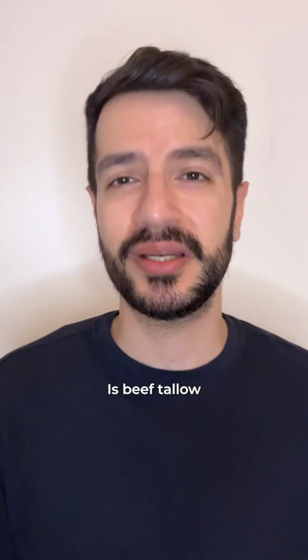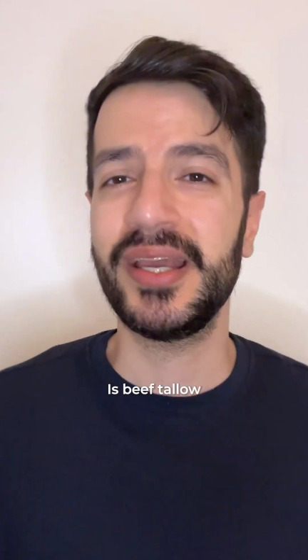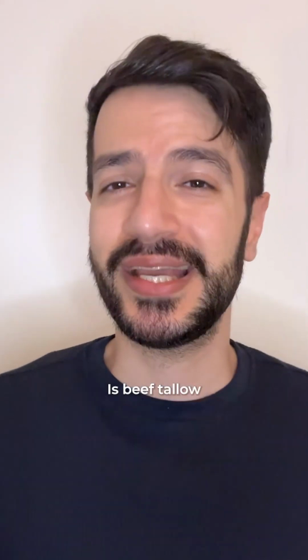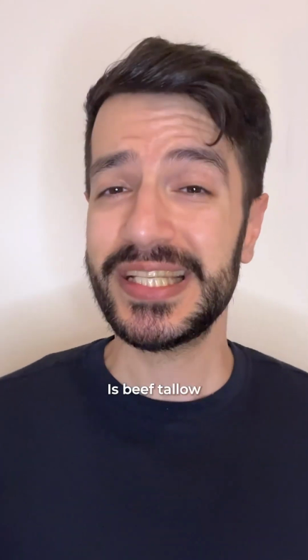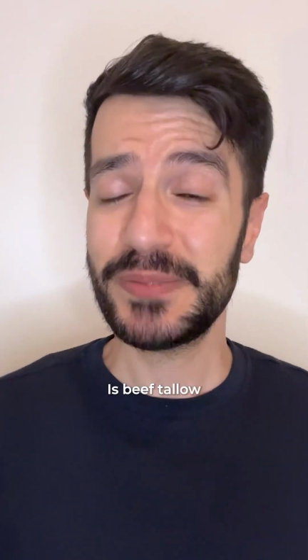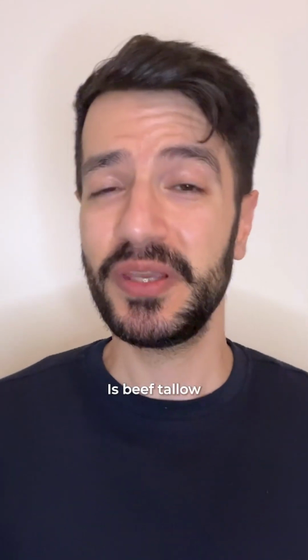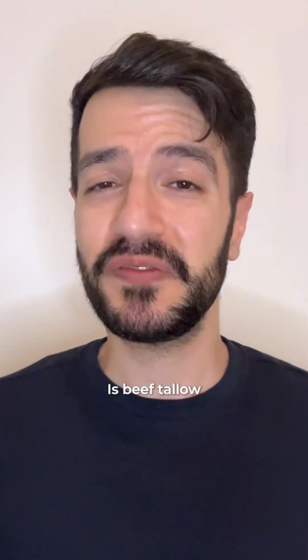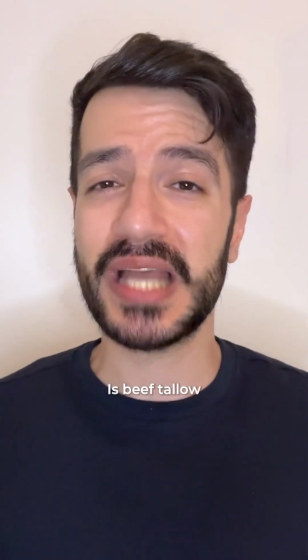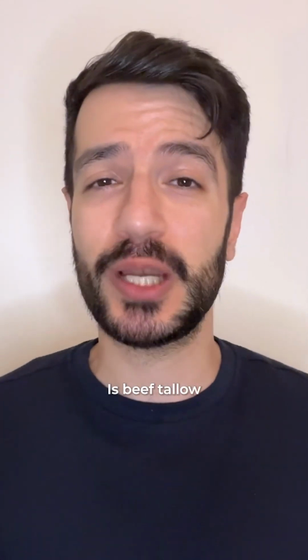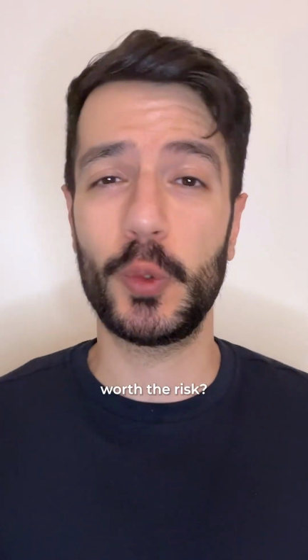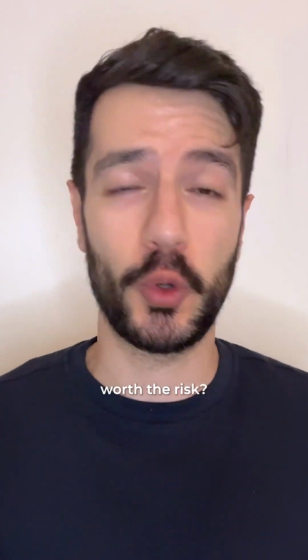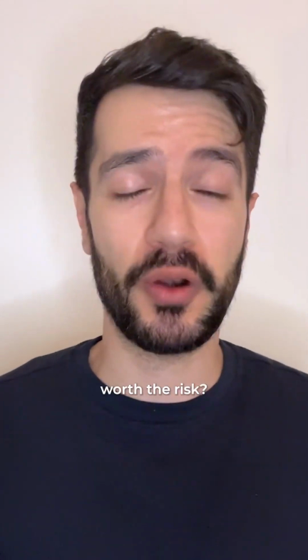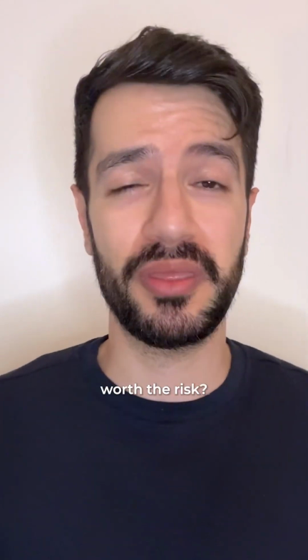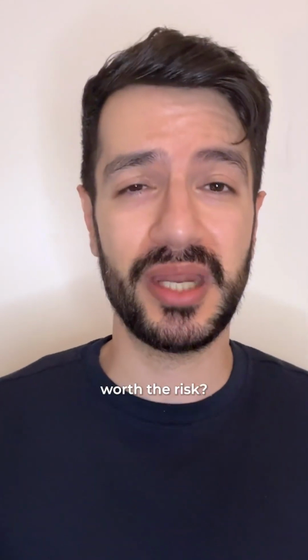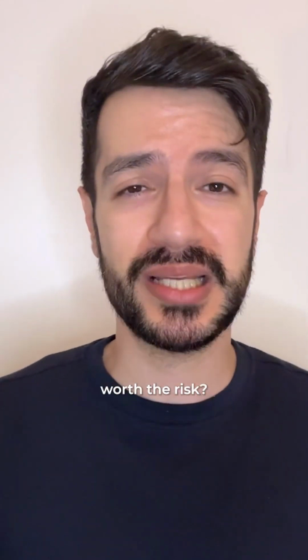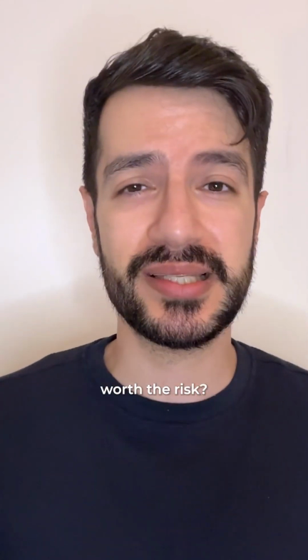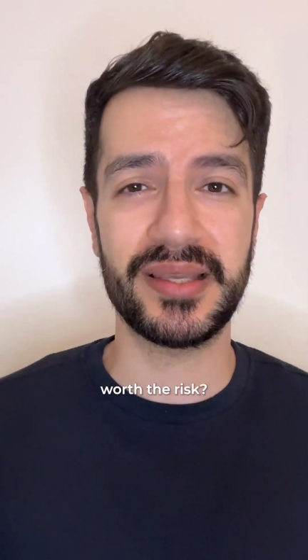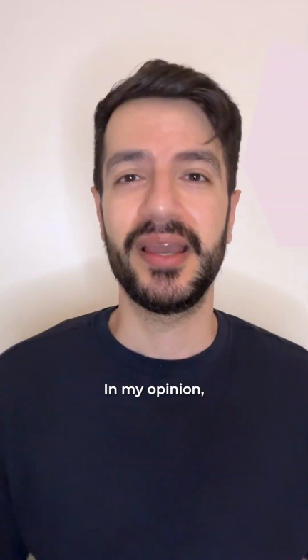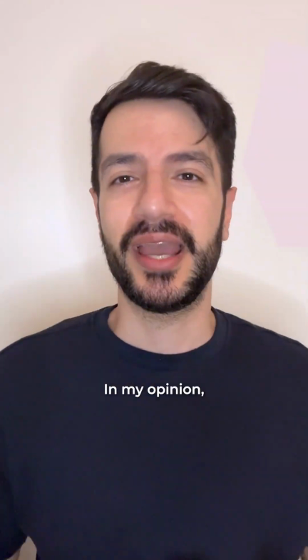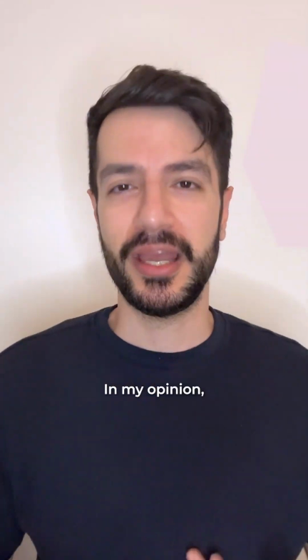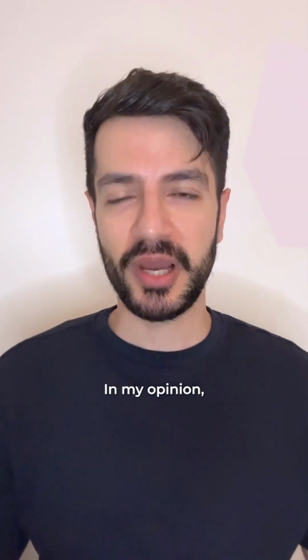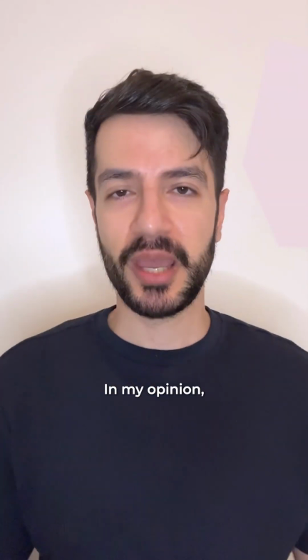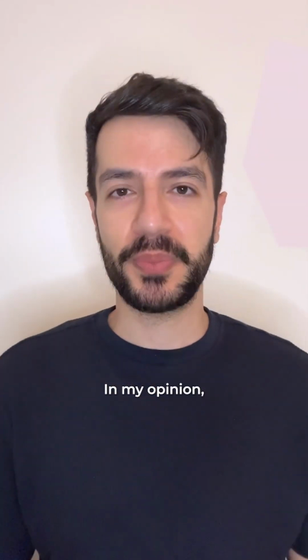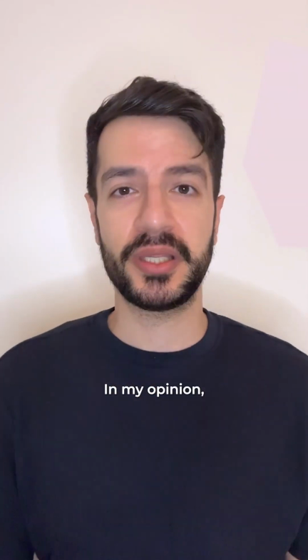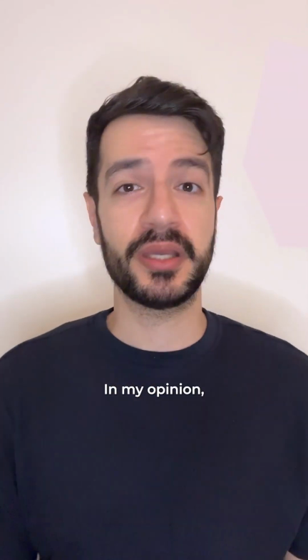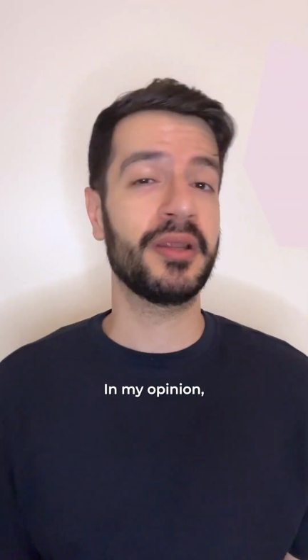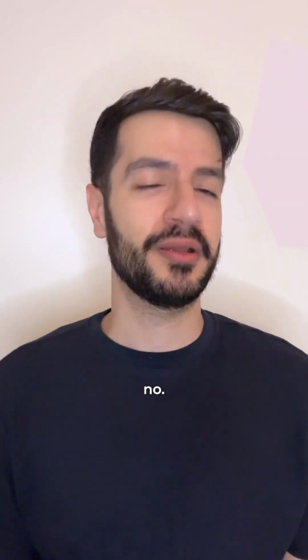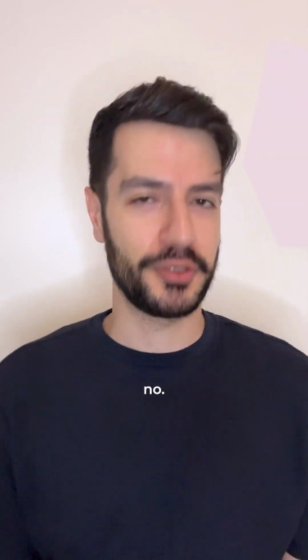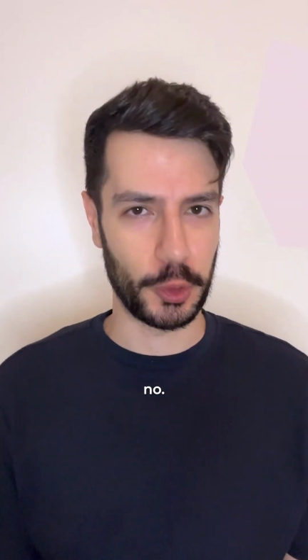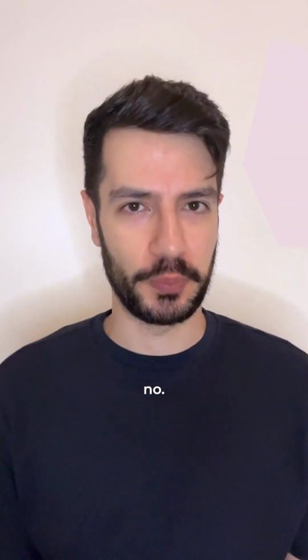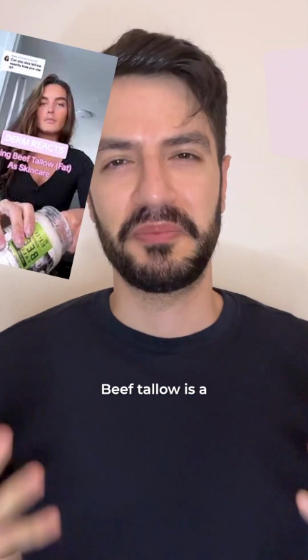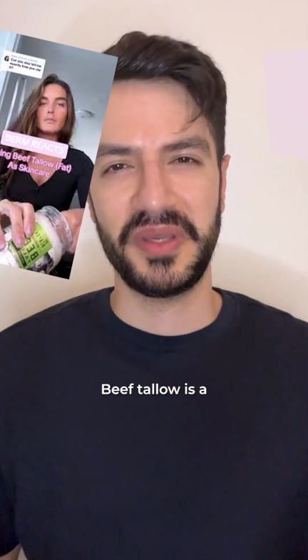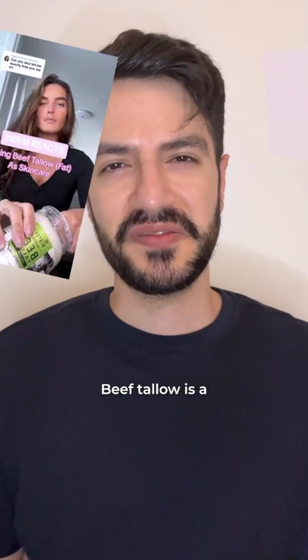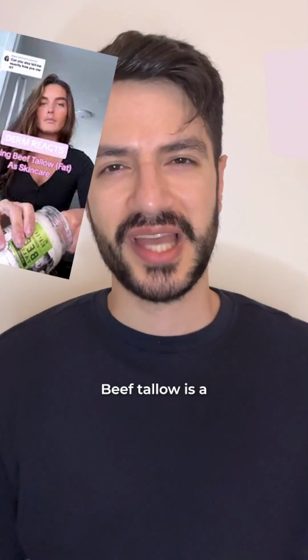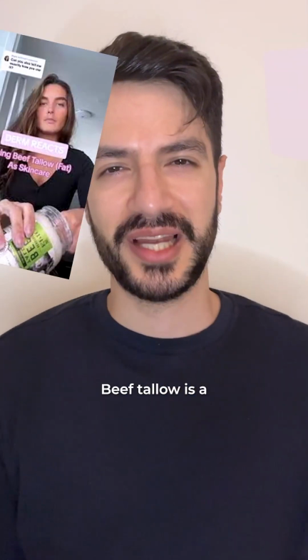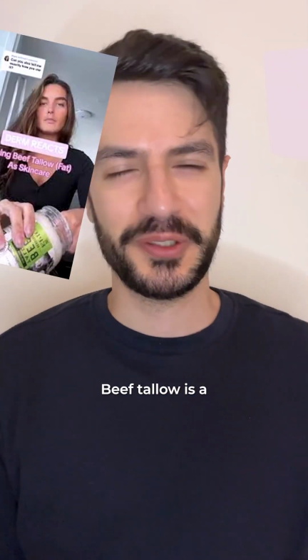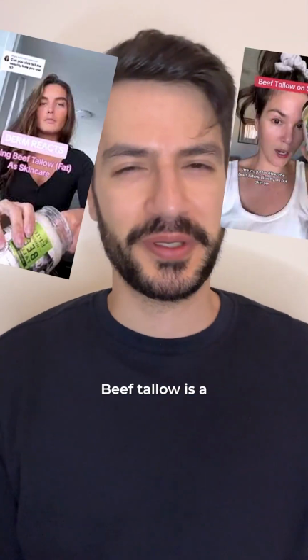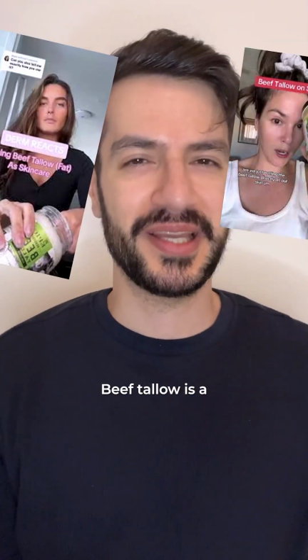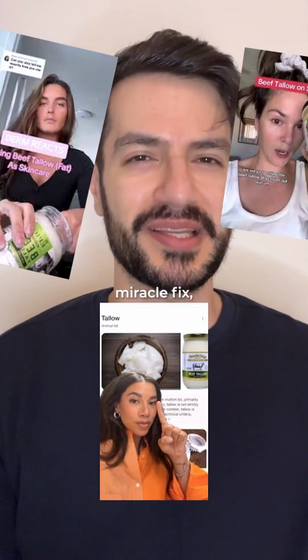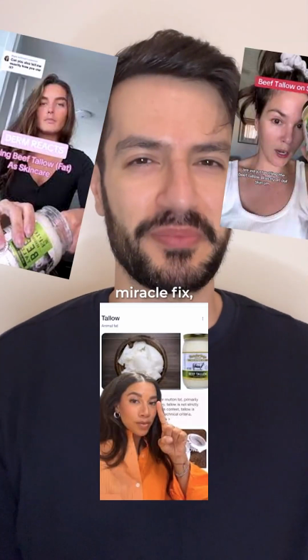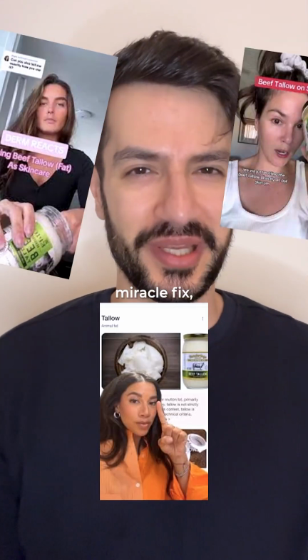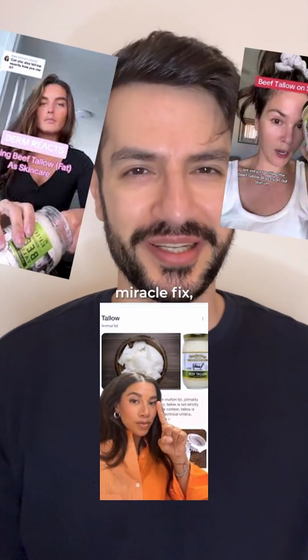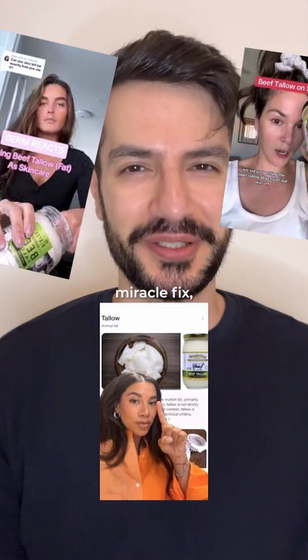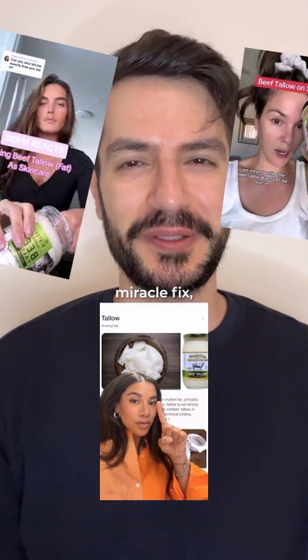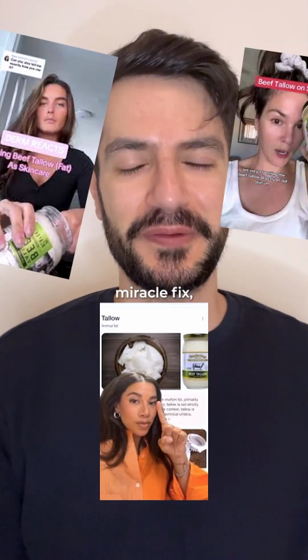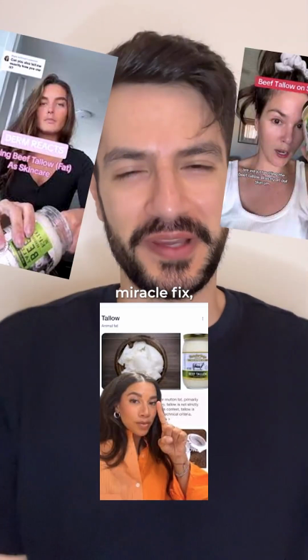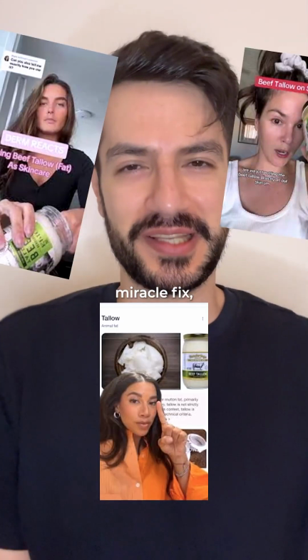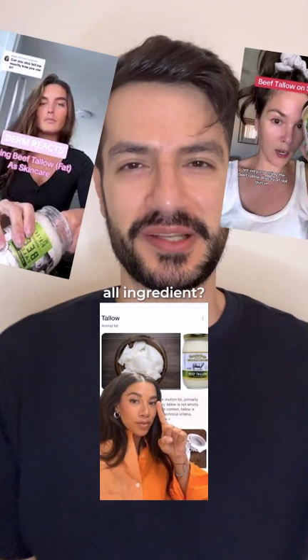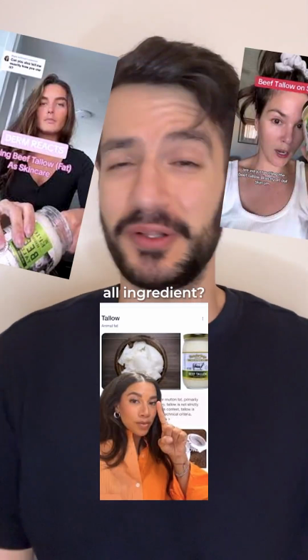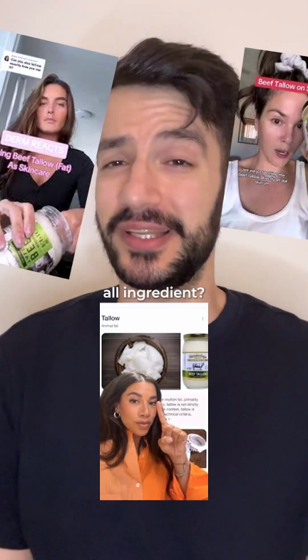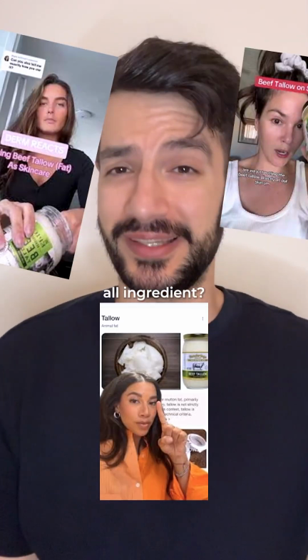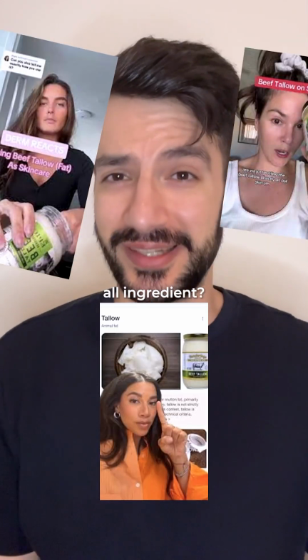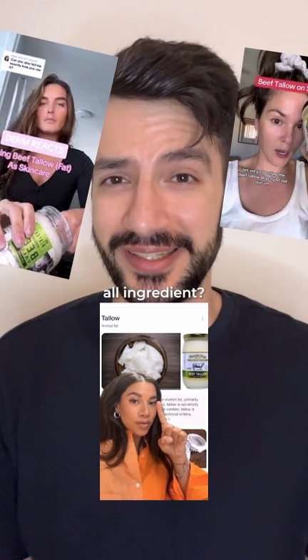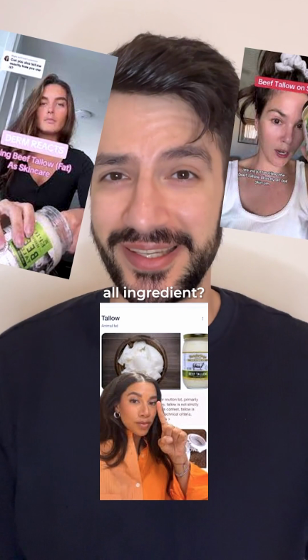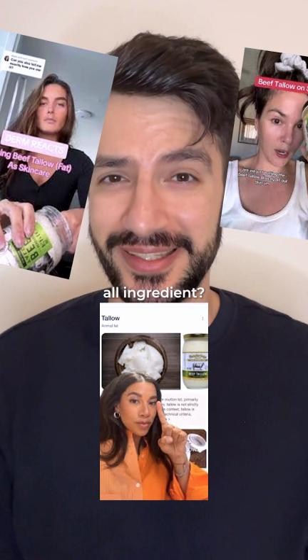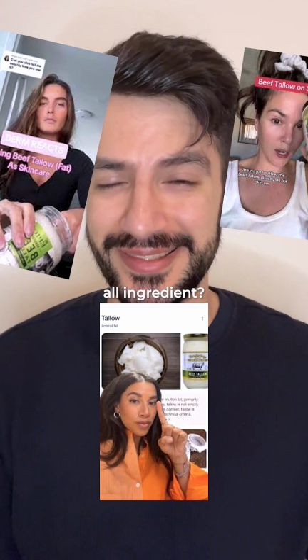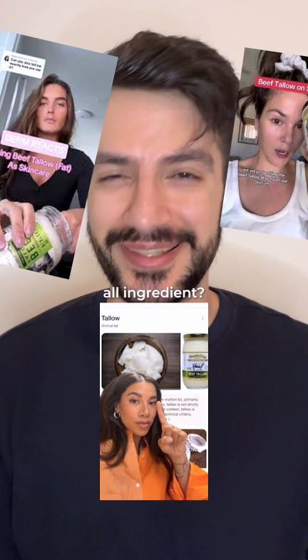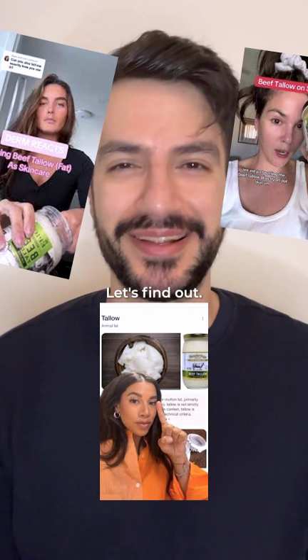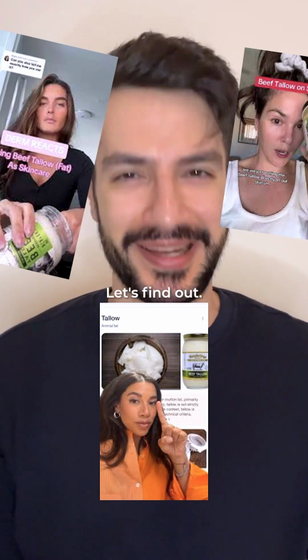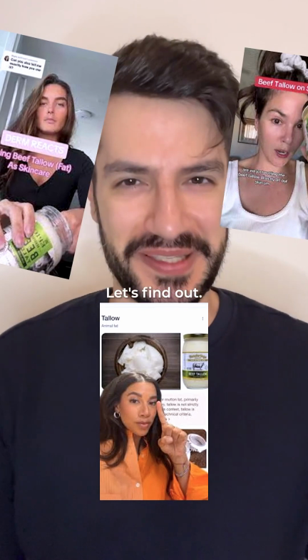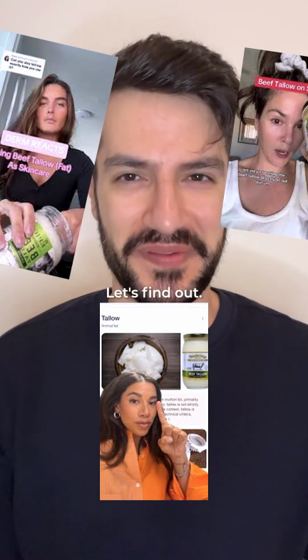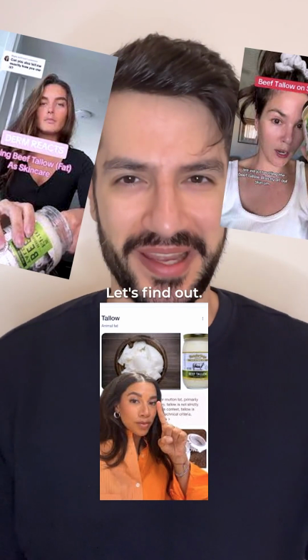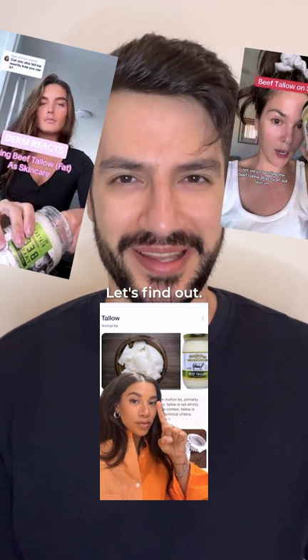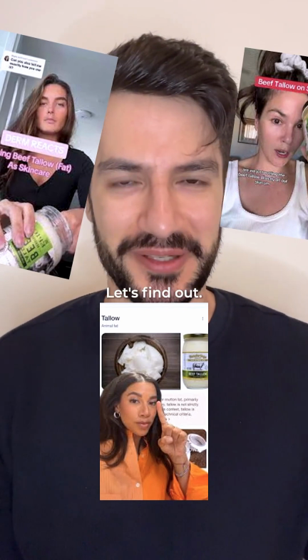Is beef tallow worth the risk? In my opinion, no. Beef tallow is a miracle fix-all ingredient. Let's find out.